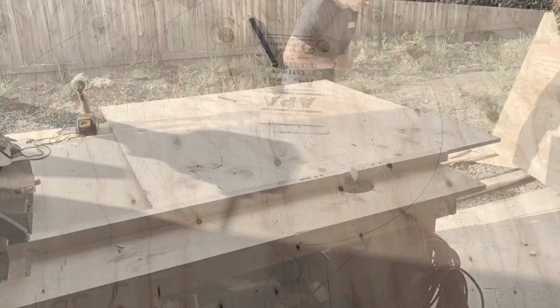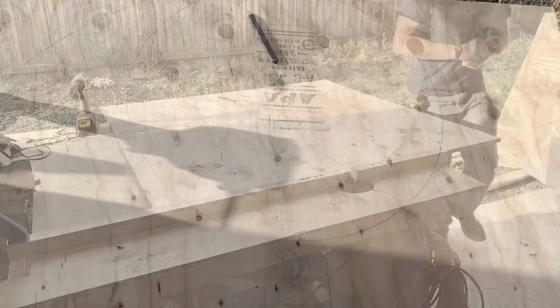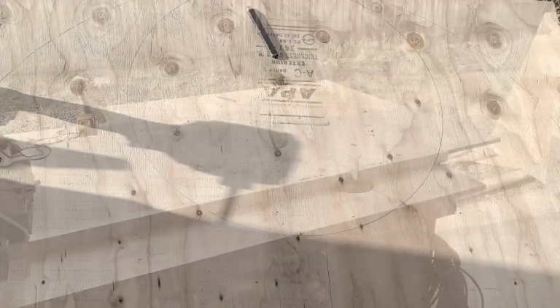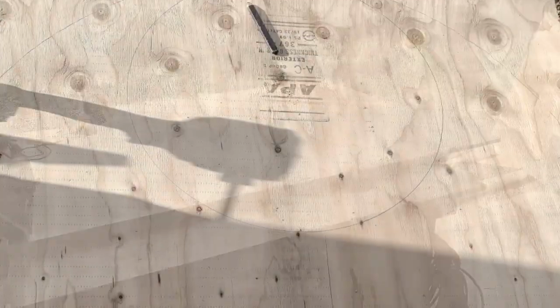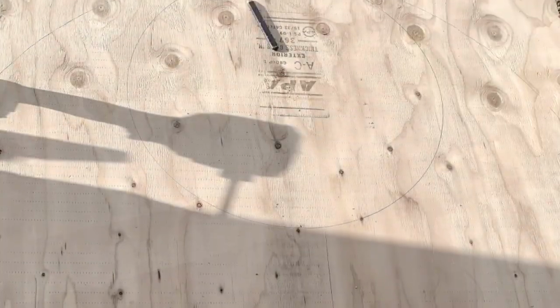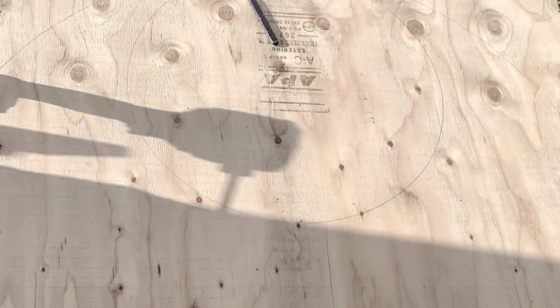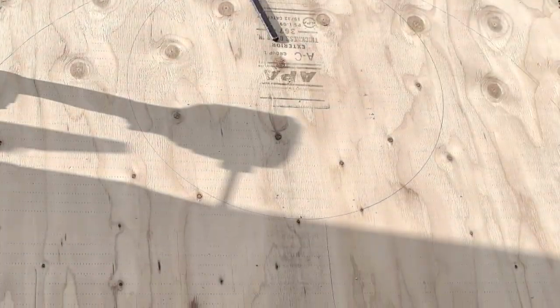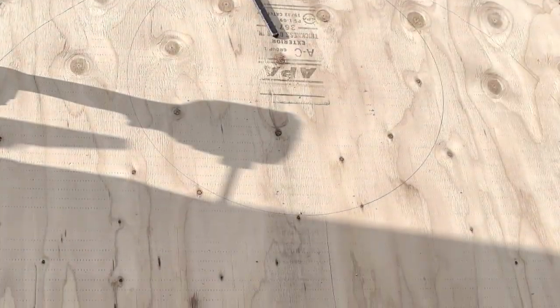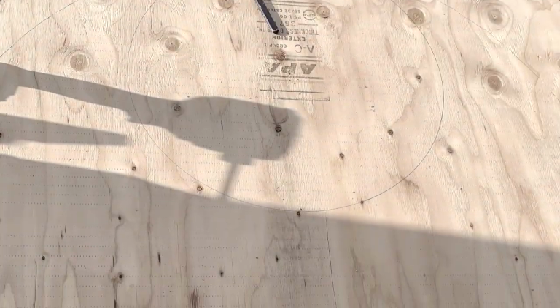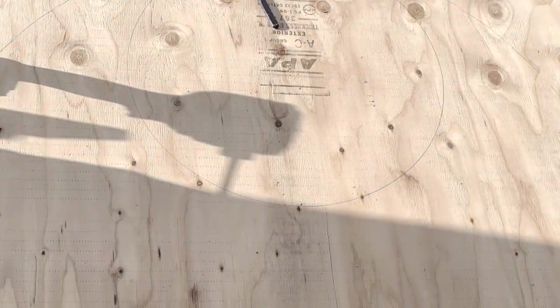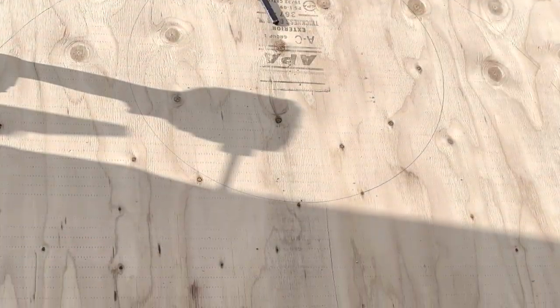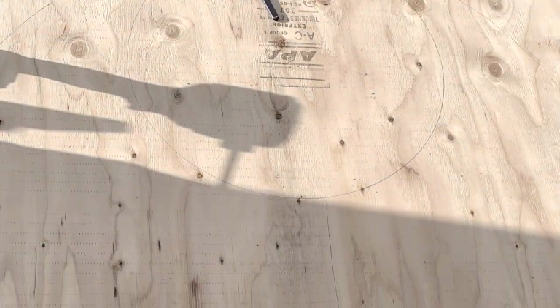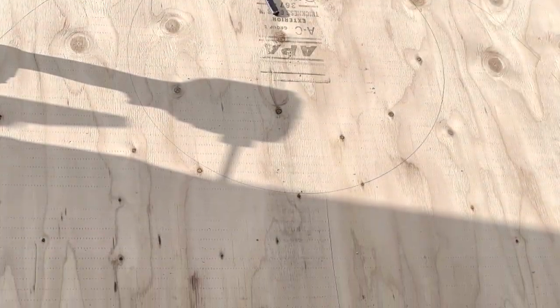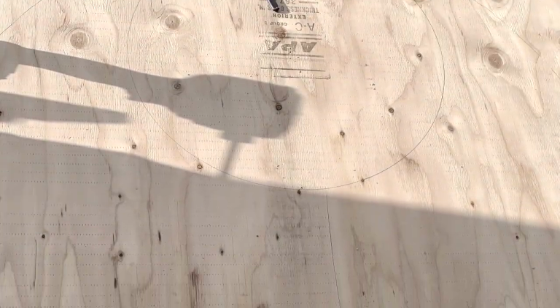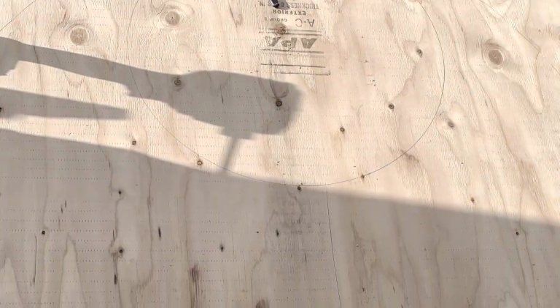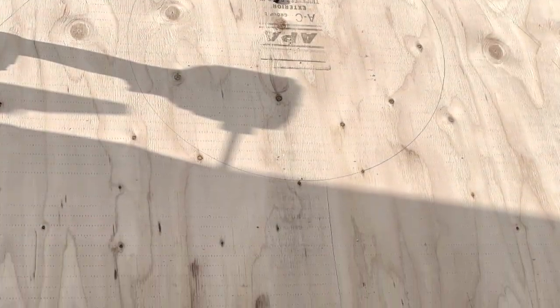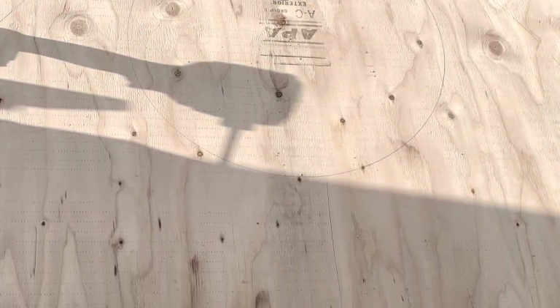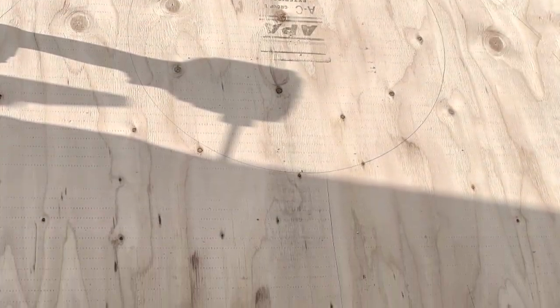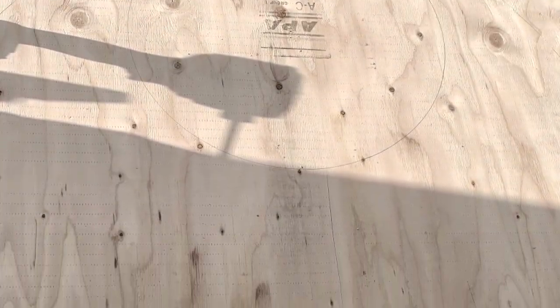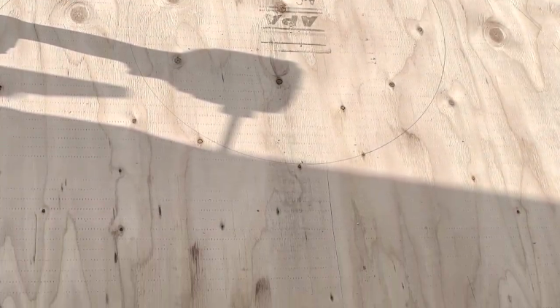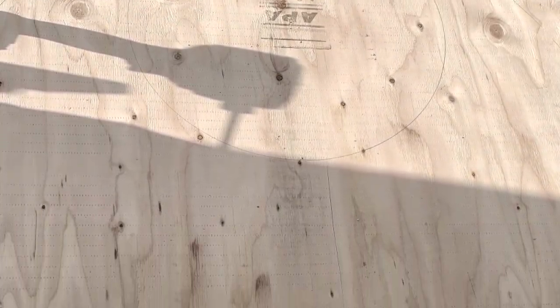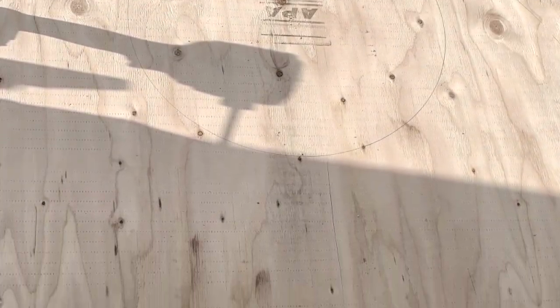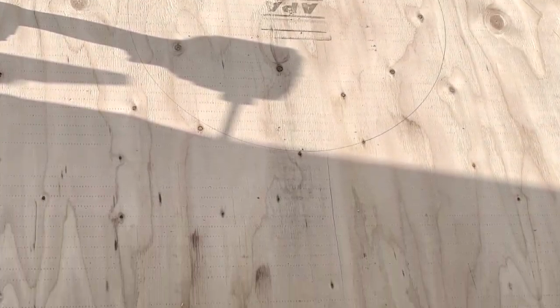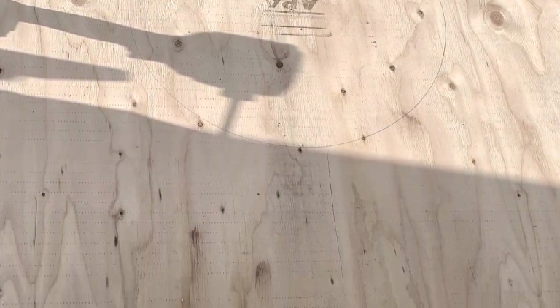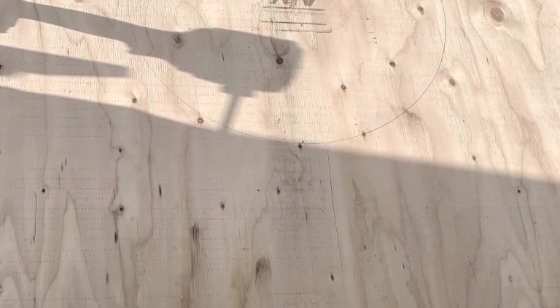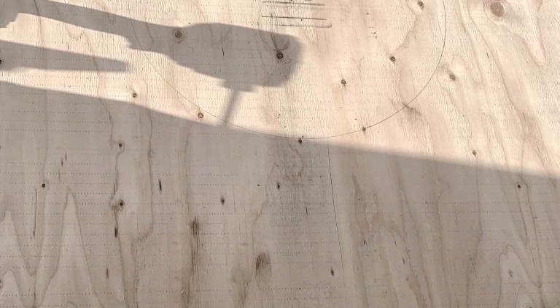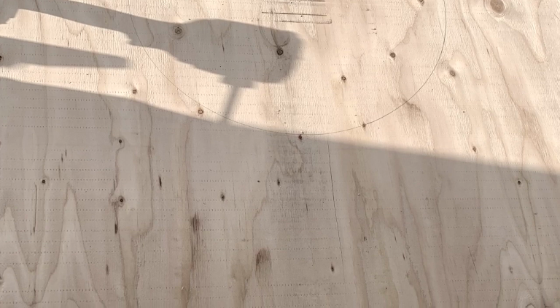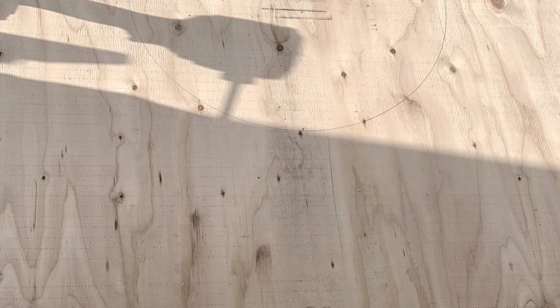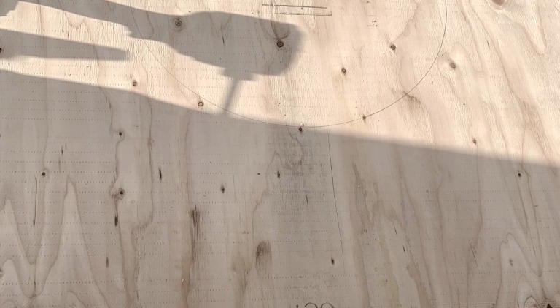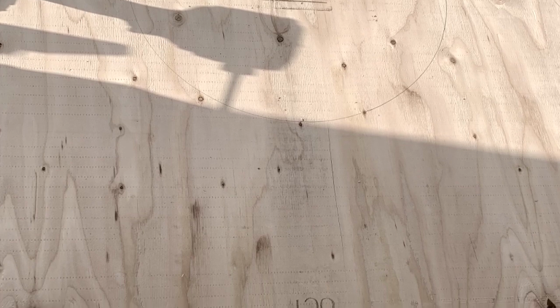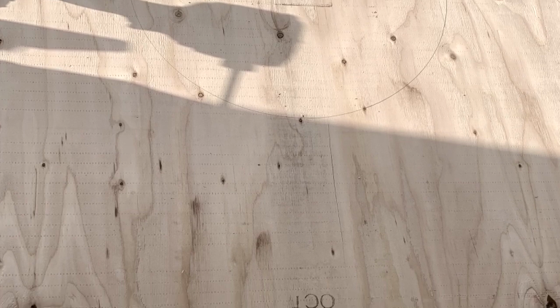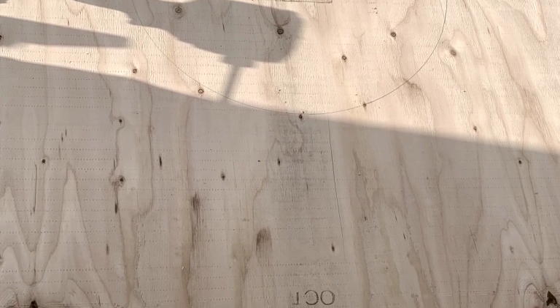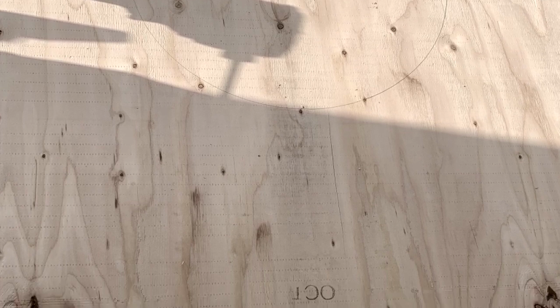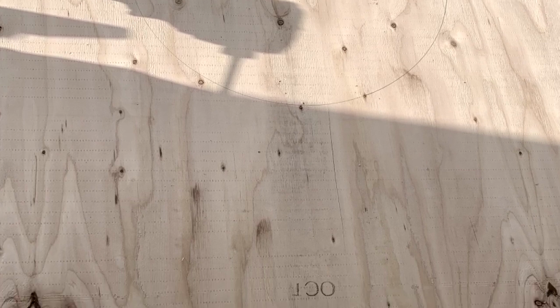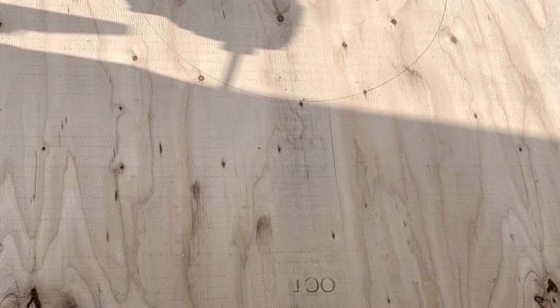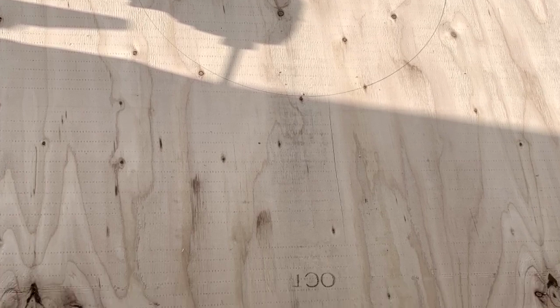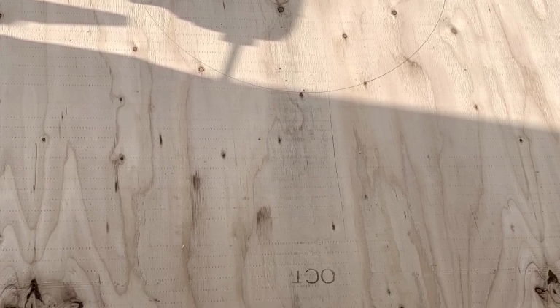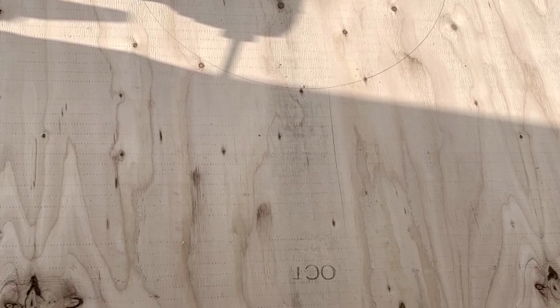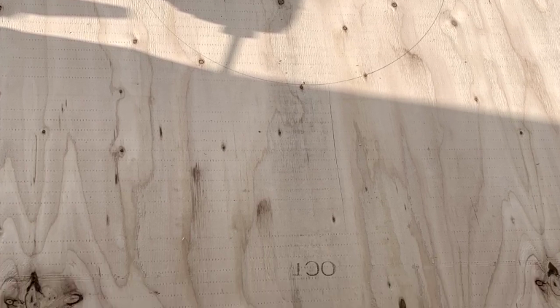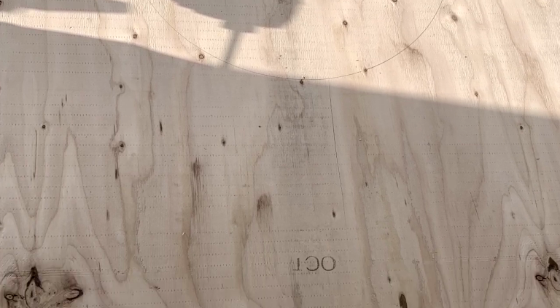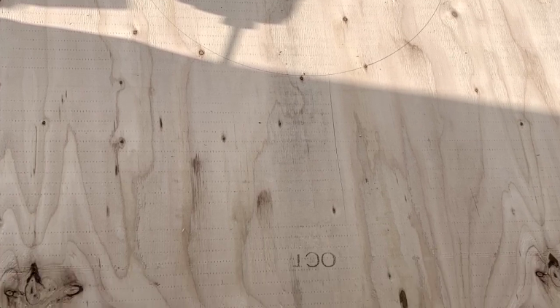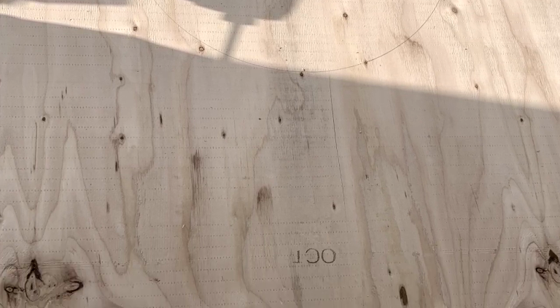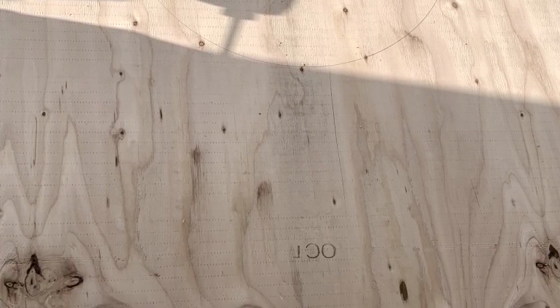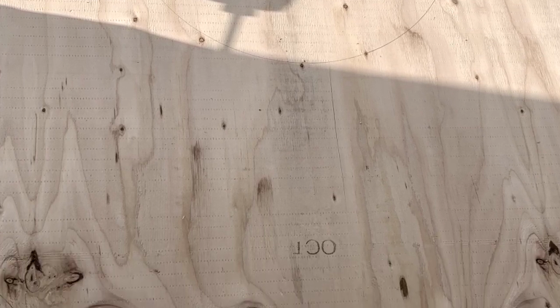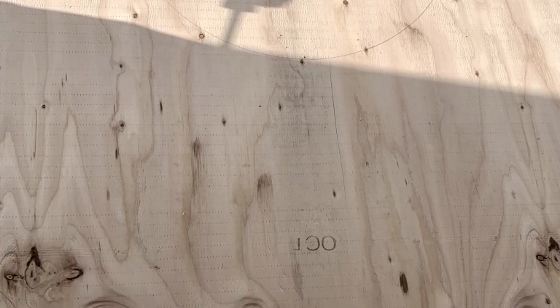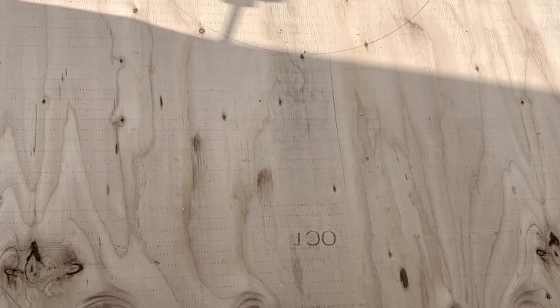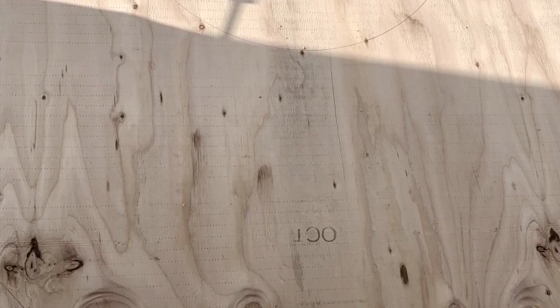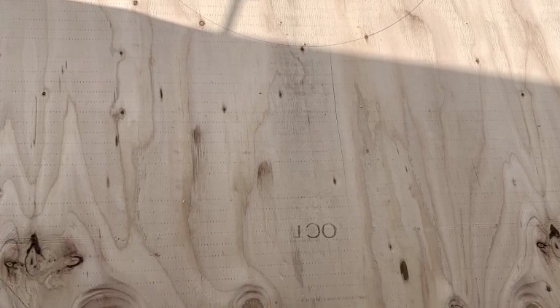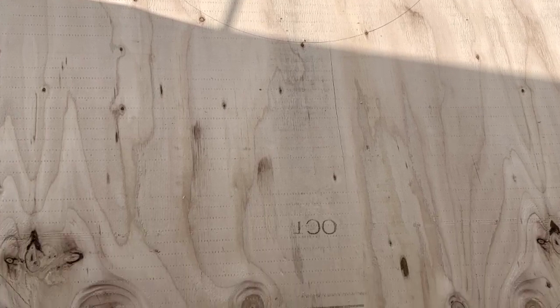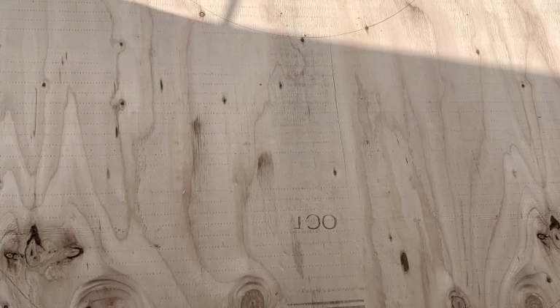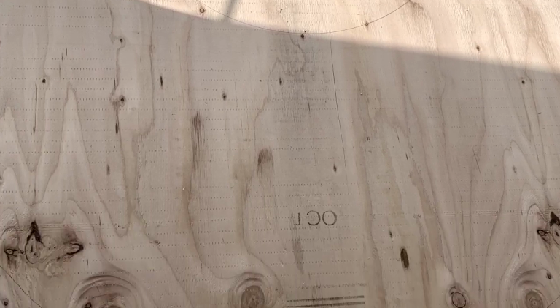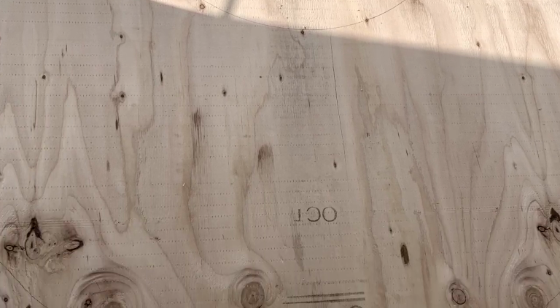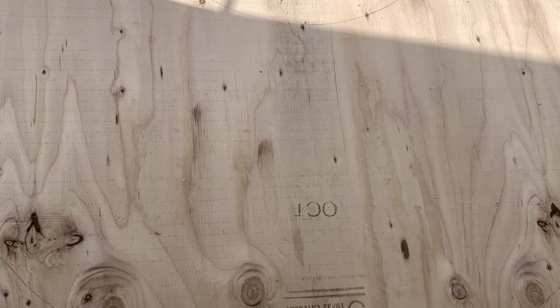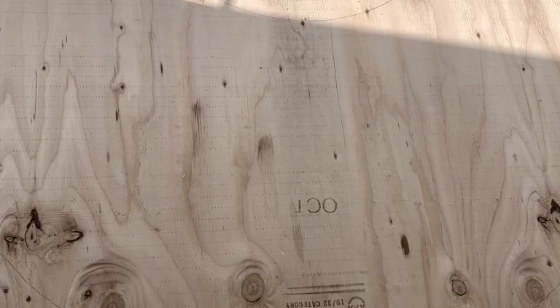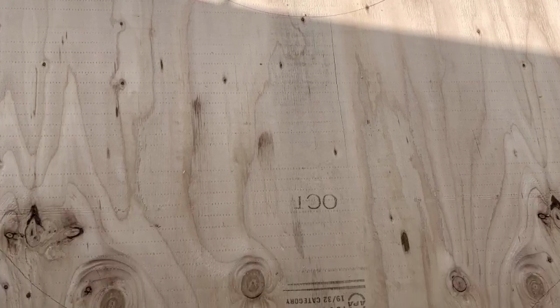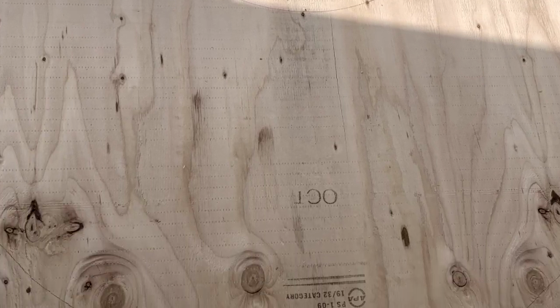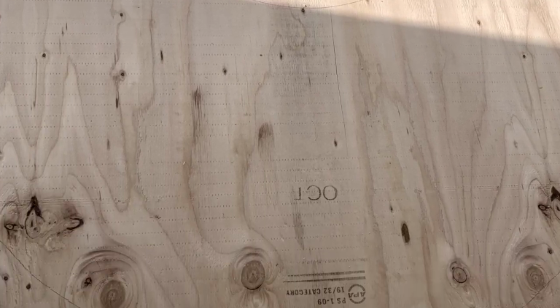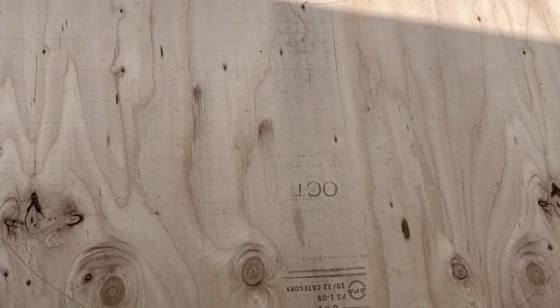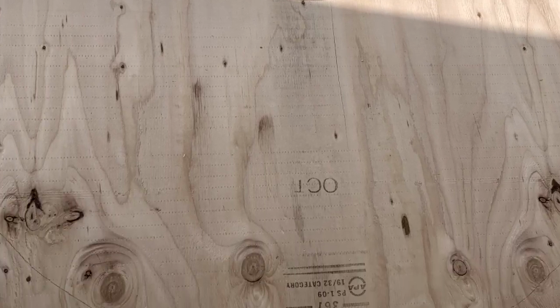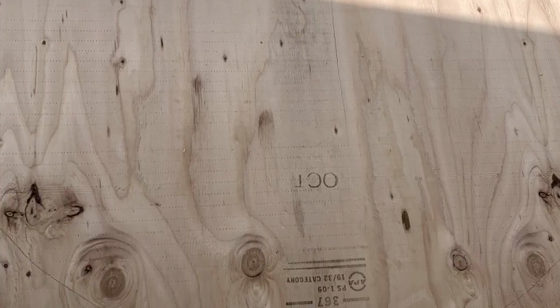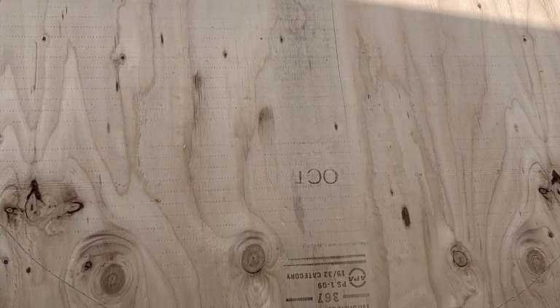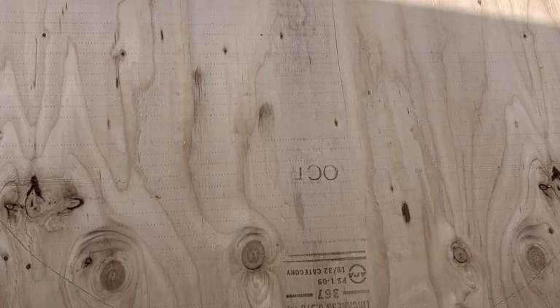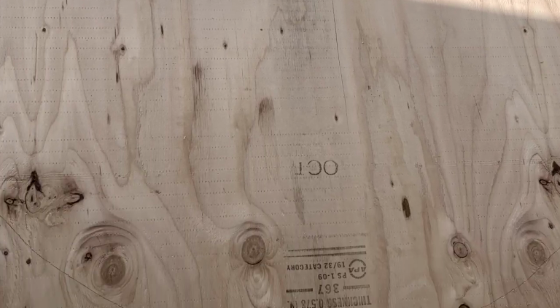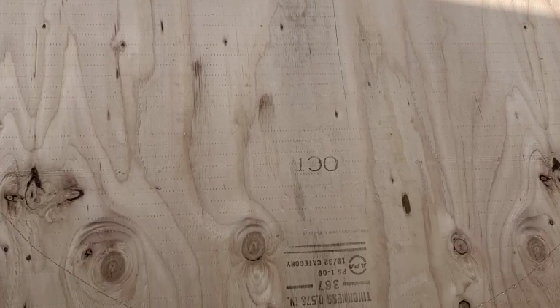It's kind of hard to see the pencil marks here, but this is something of what it should look like. That little circle should be off-centered from the larger circle.